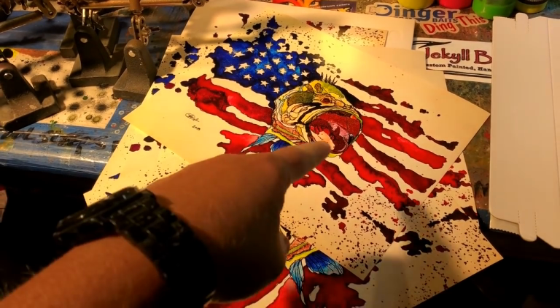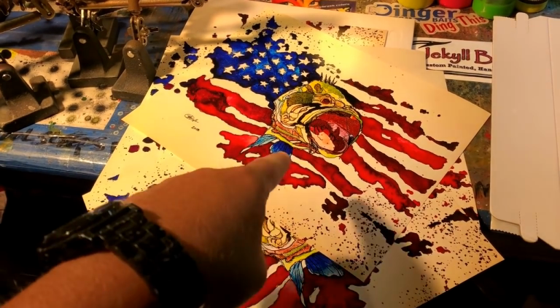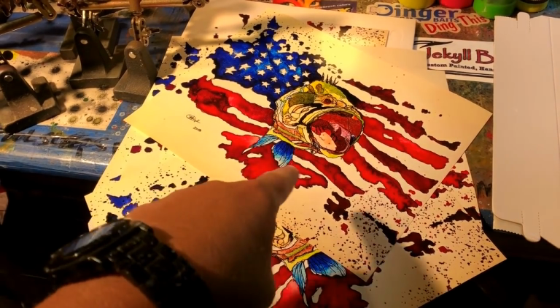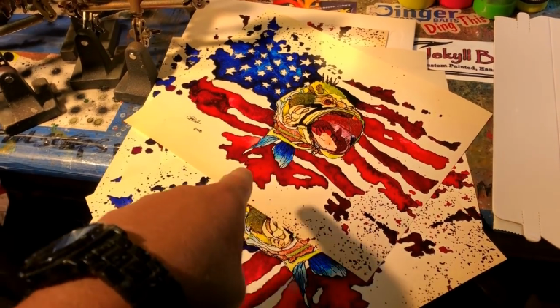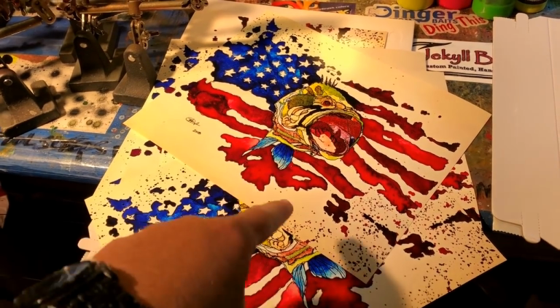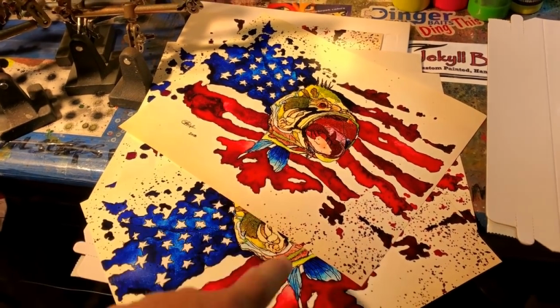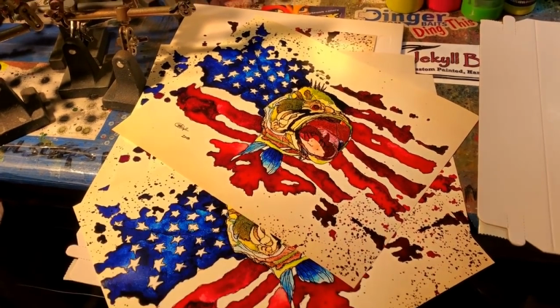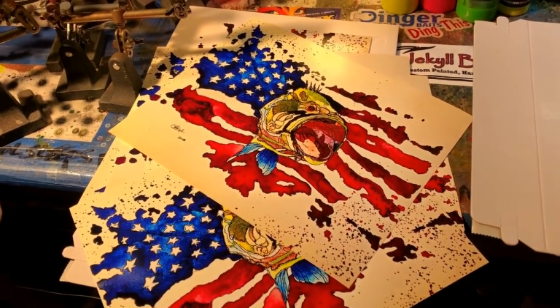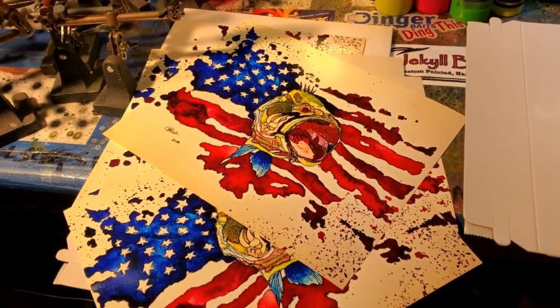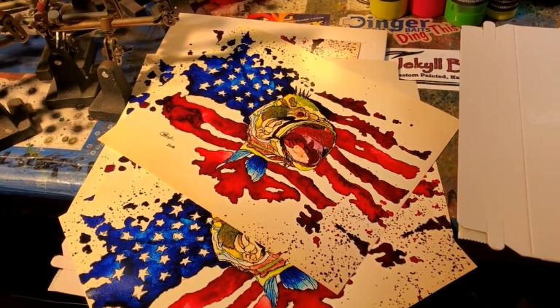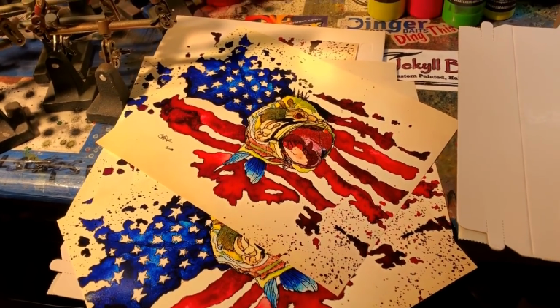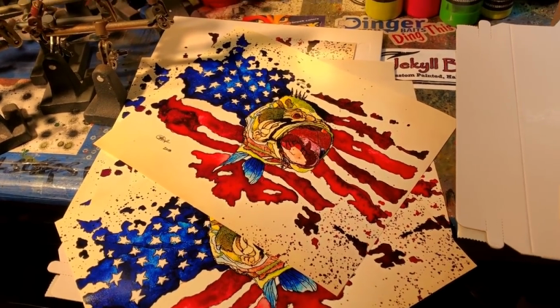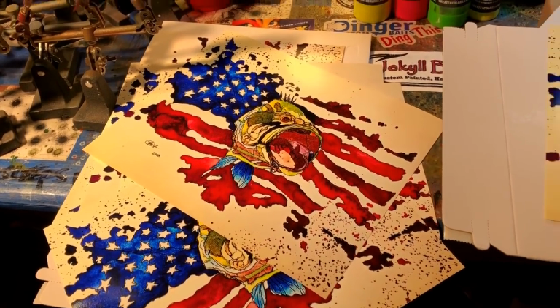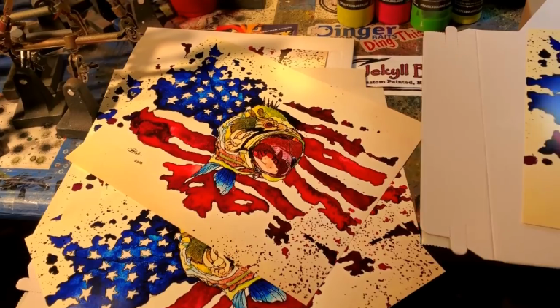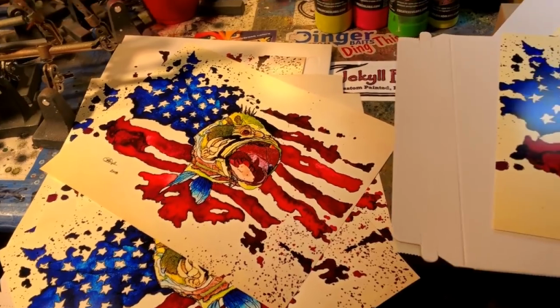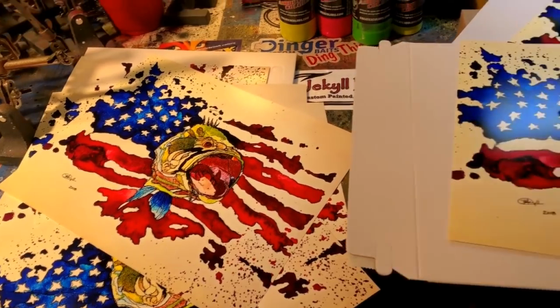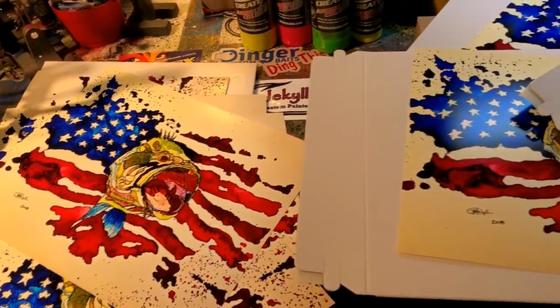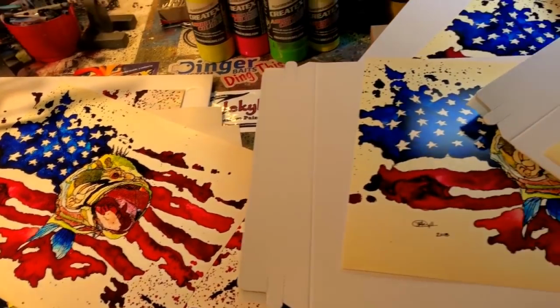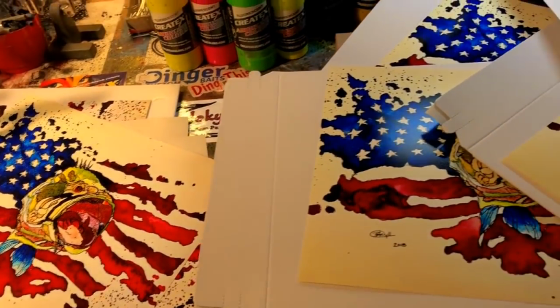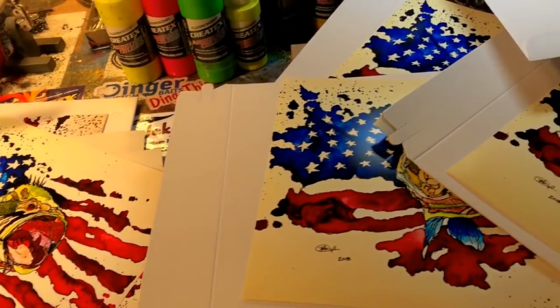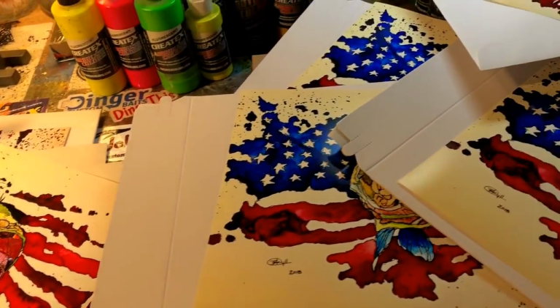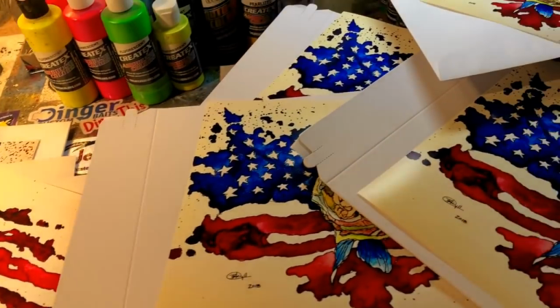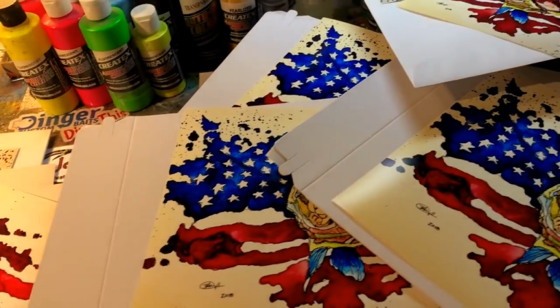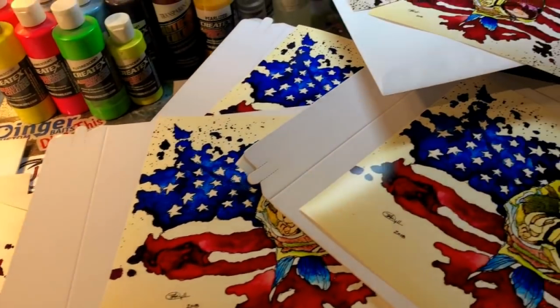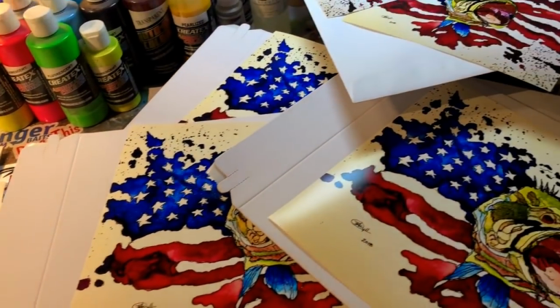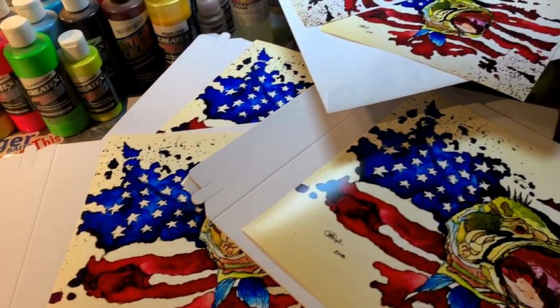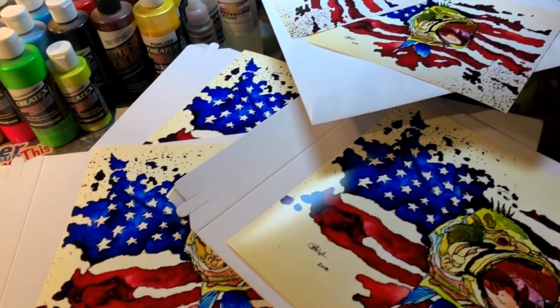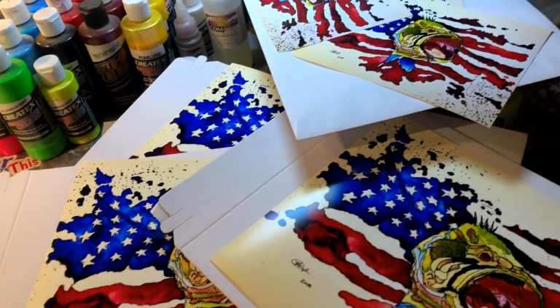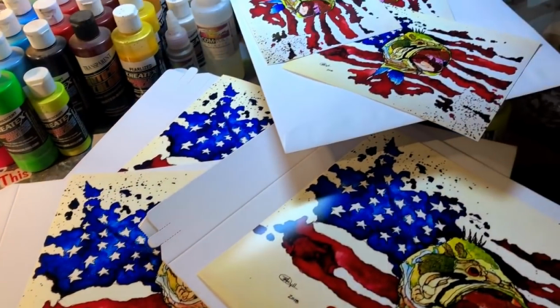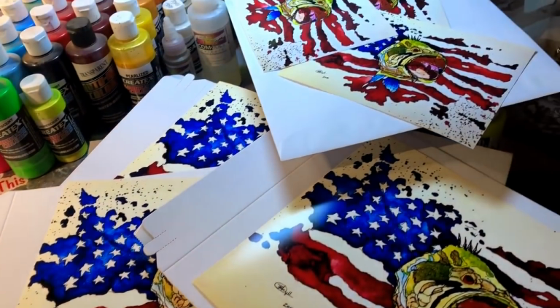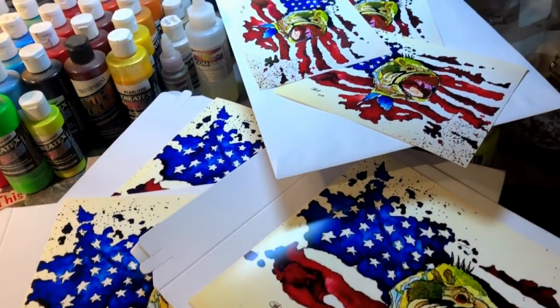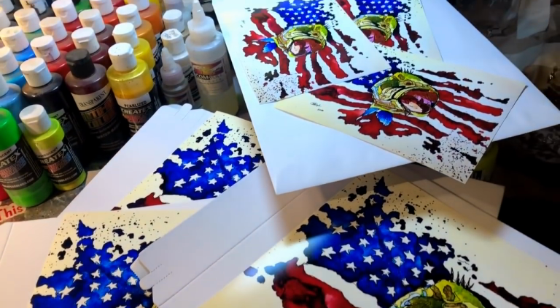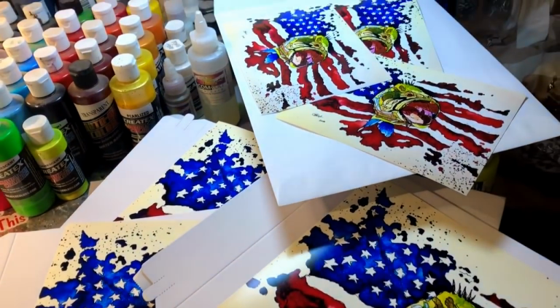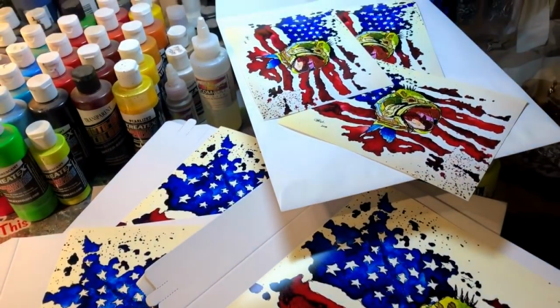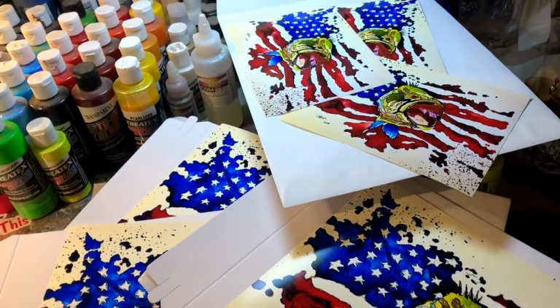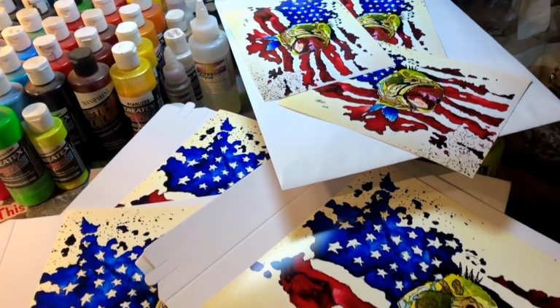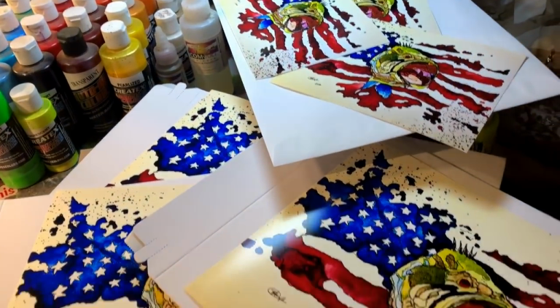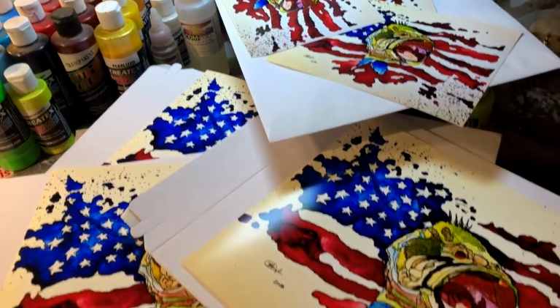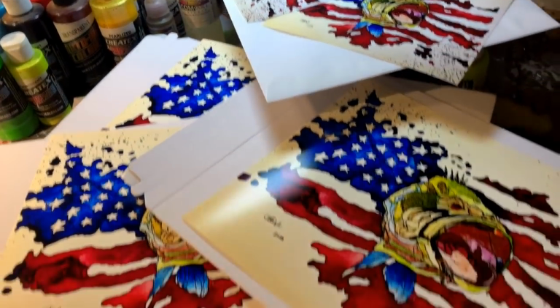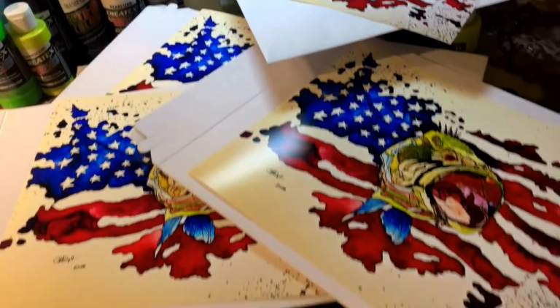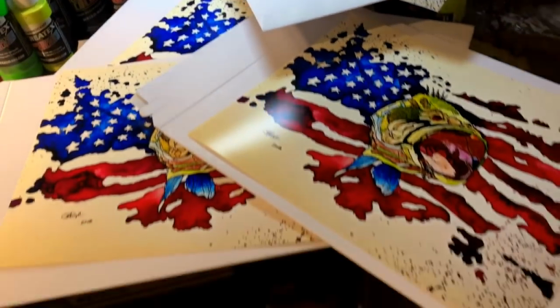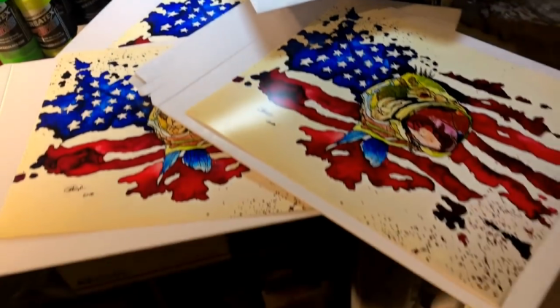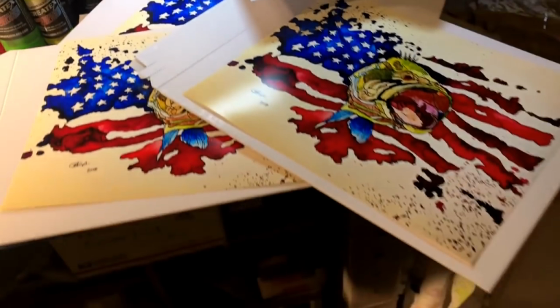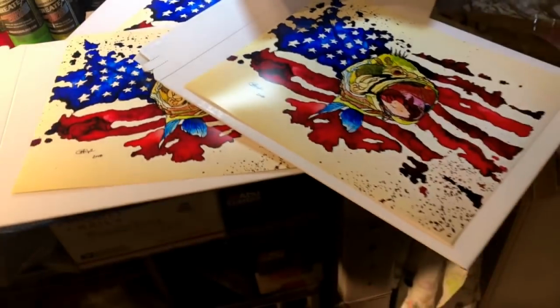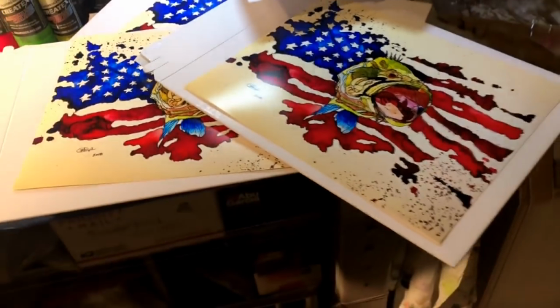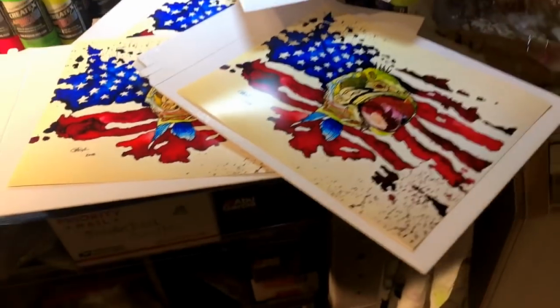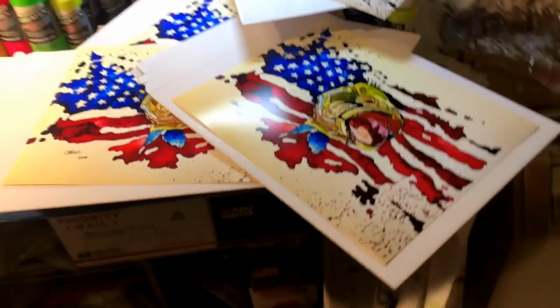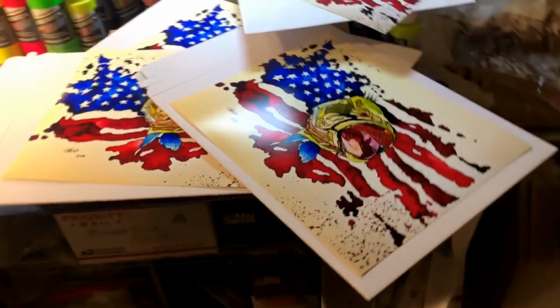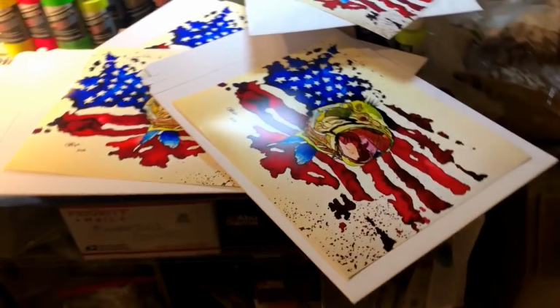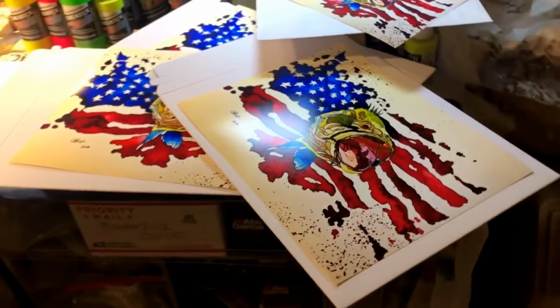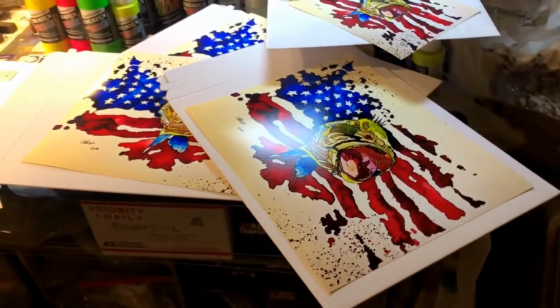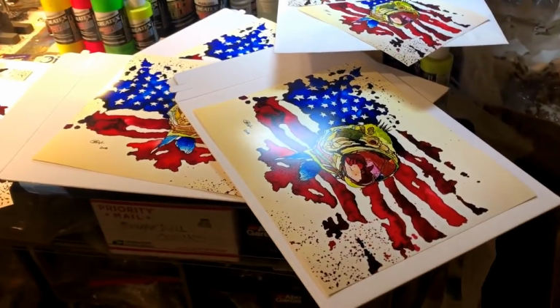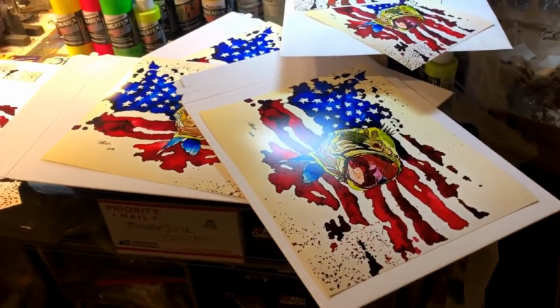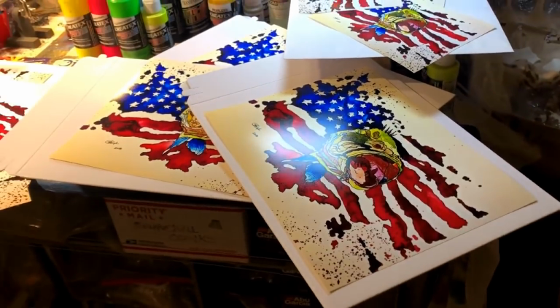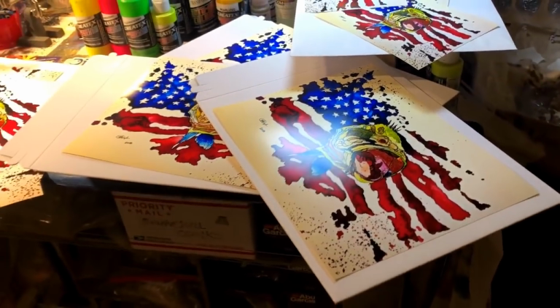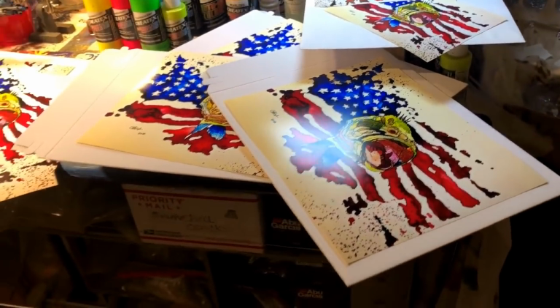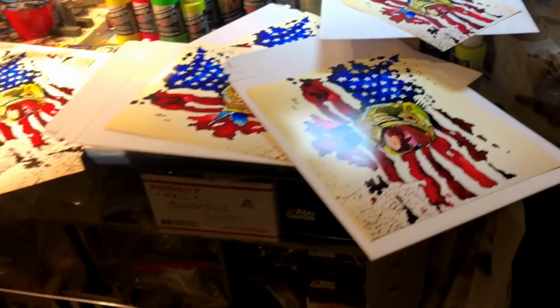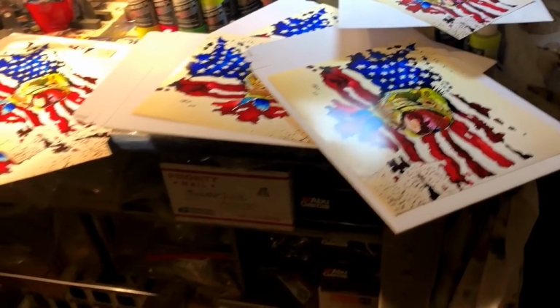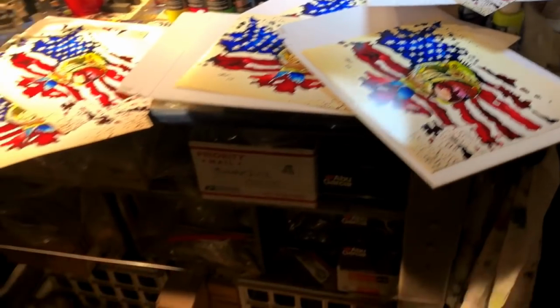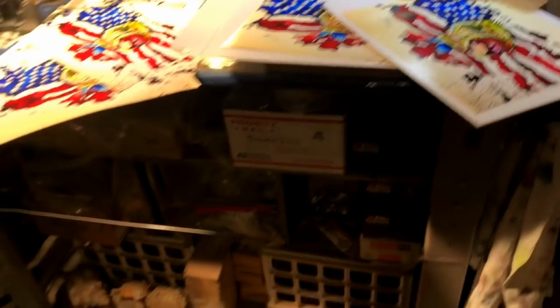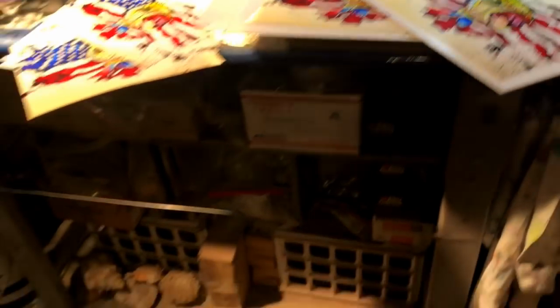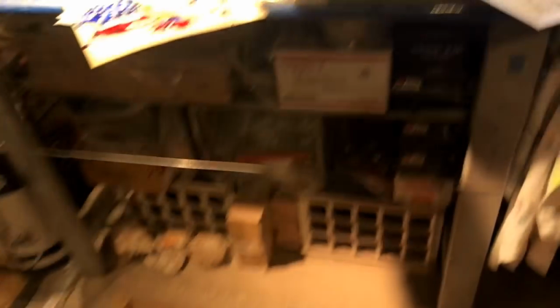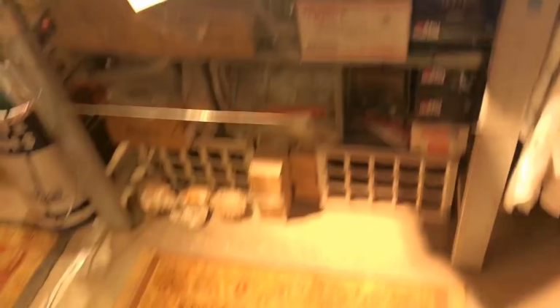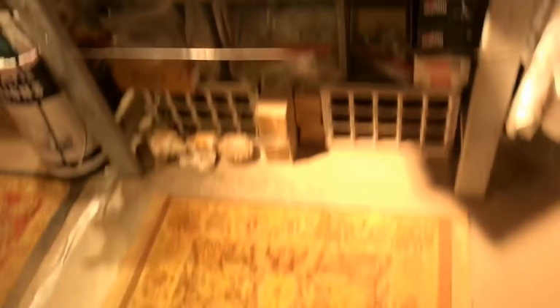These are awesome. Y'all should get one. Just in time for July 4th. Limited run, so they'll be gone.